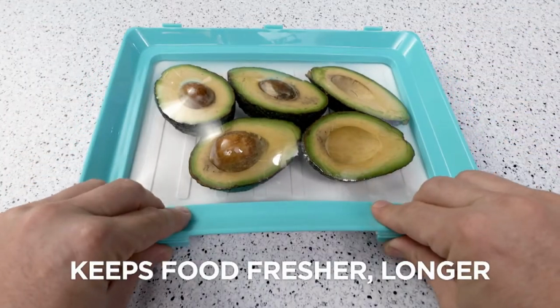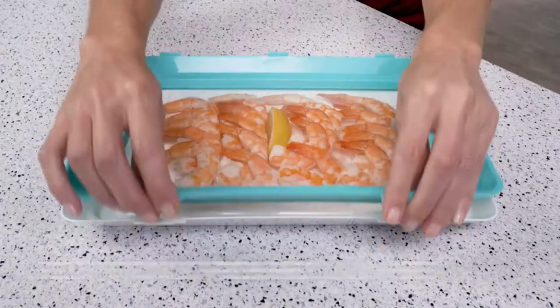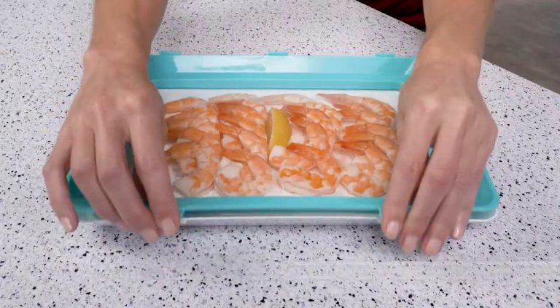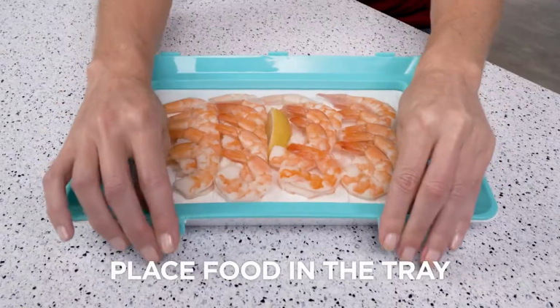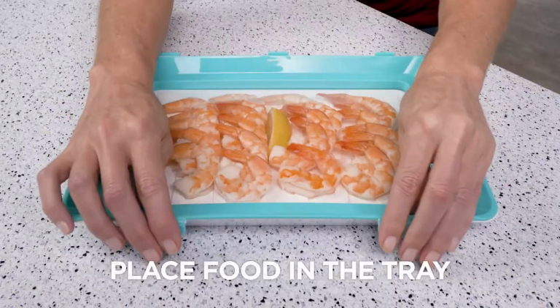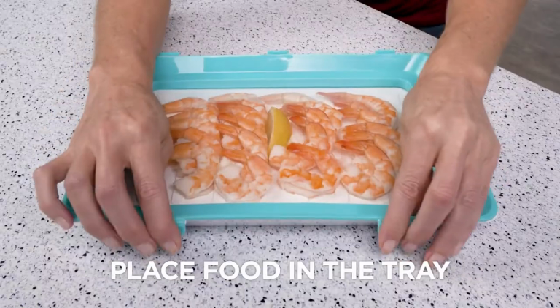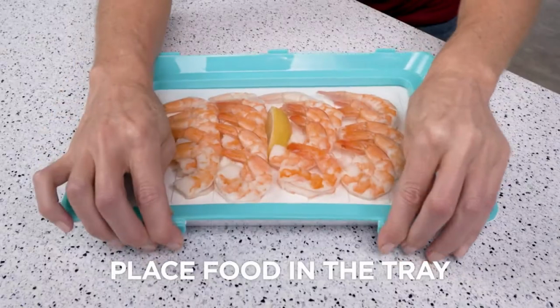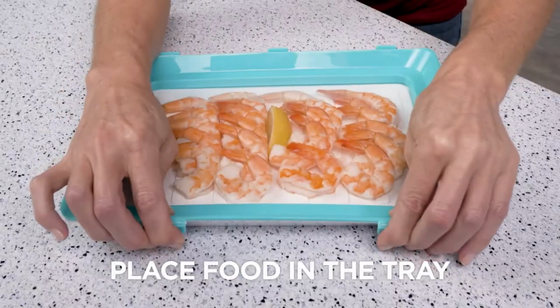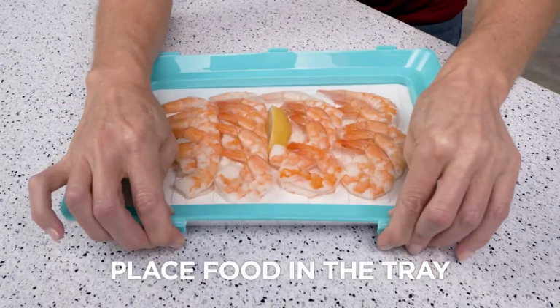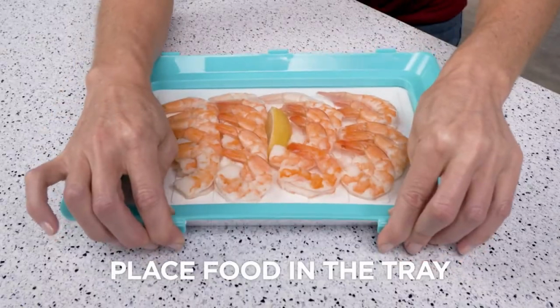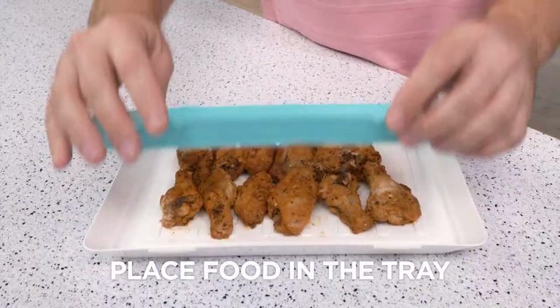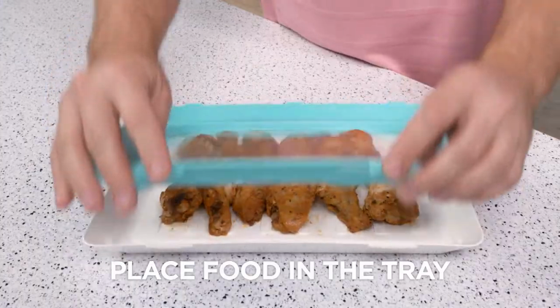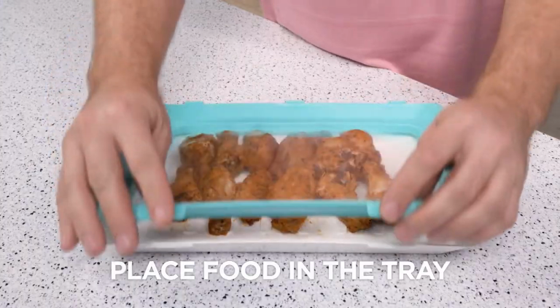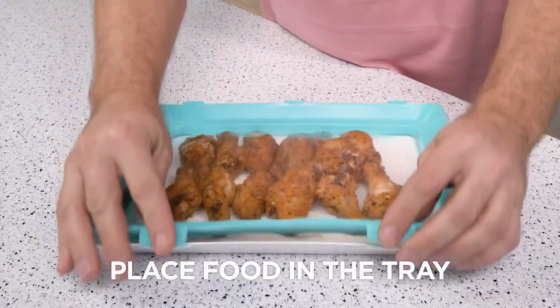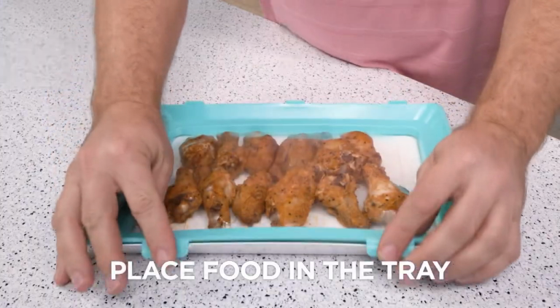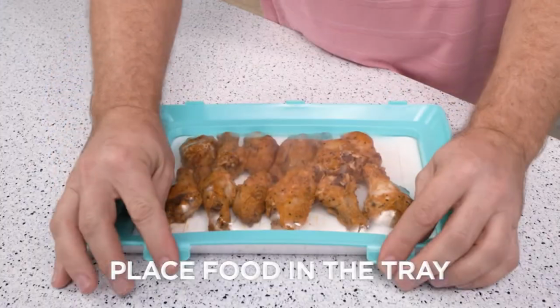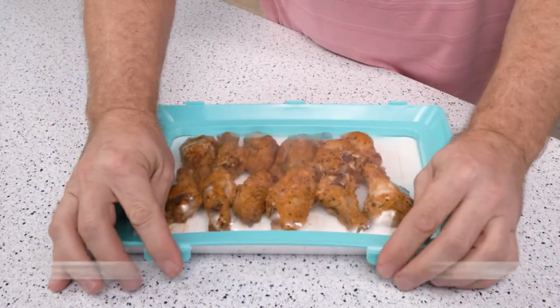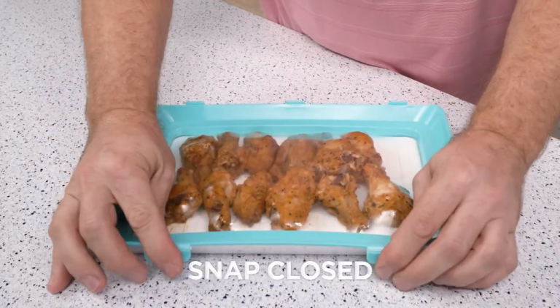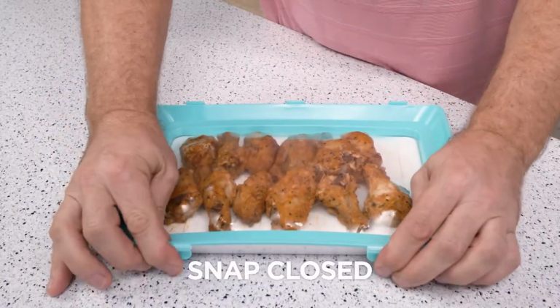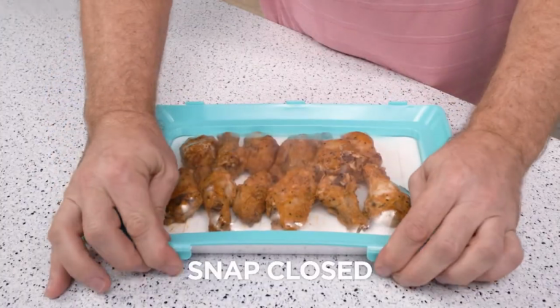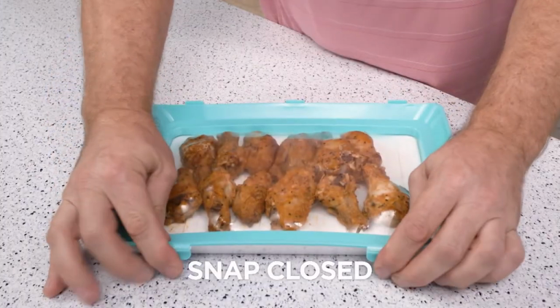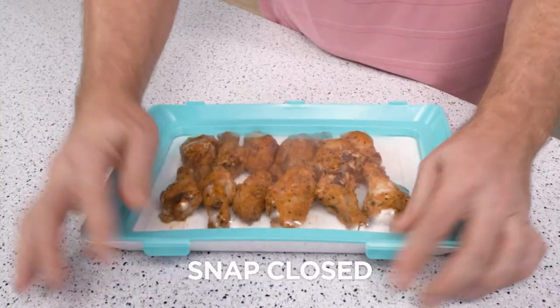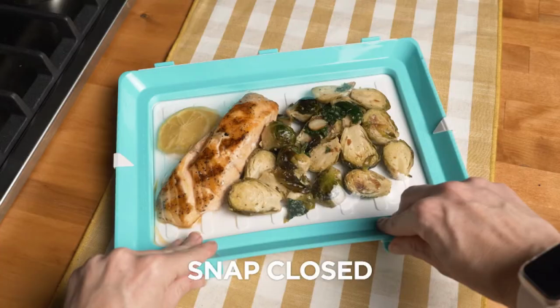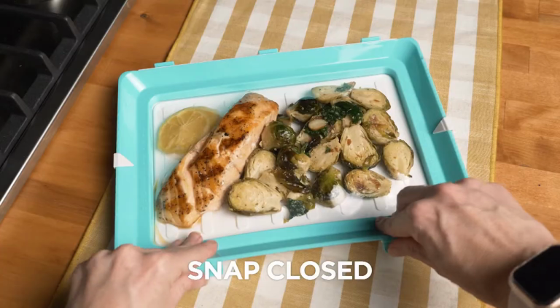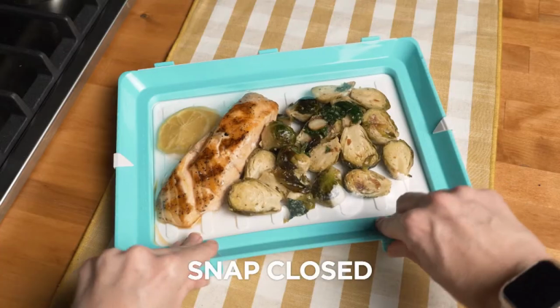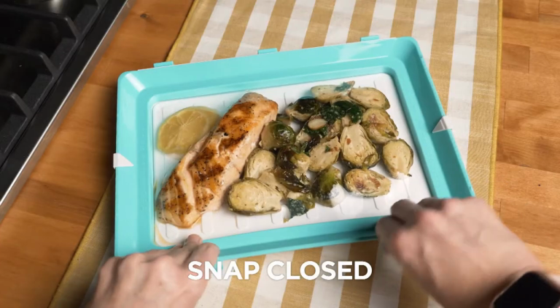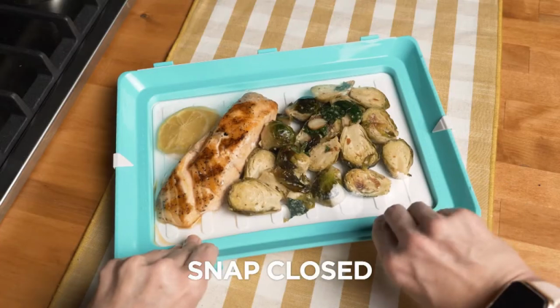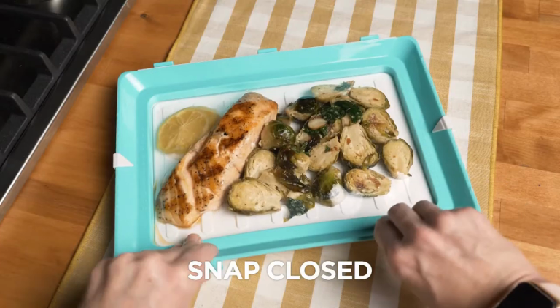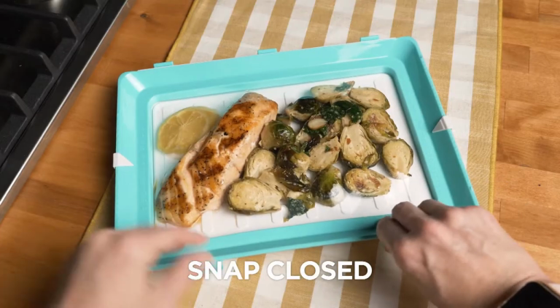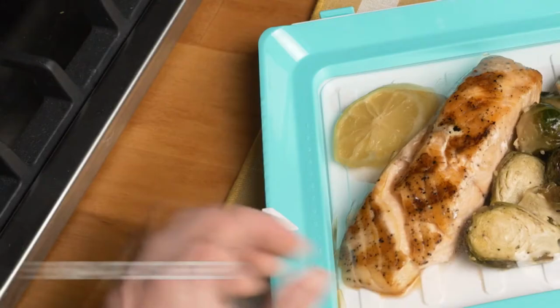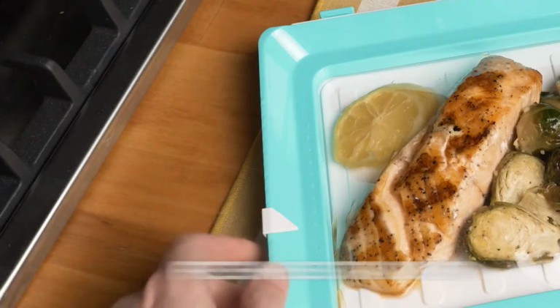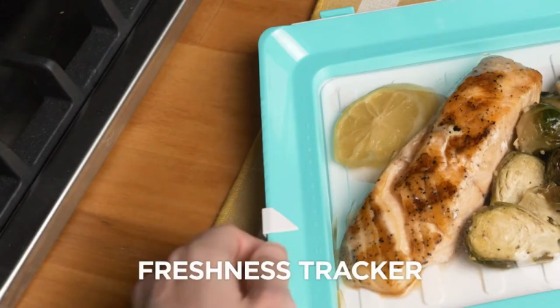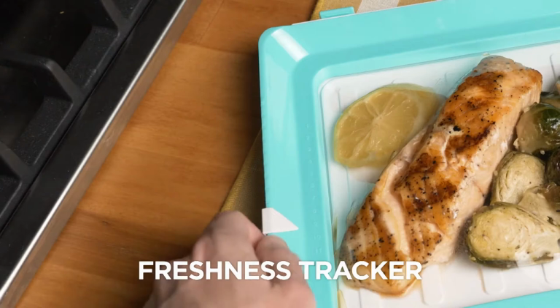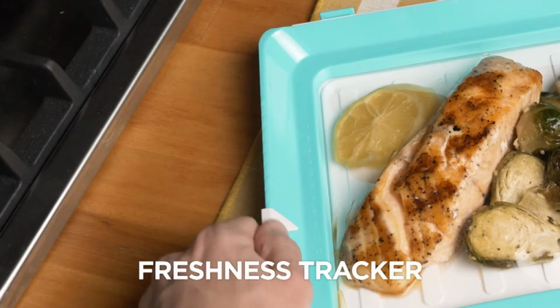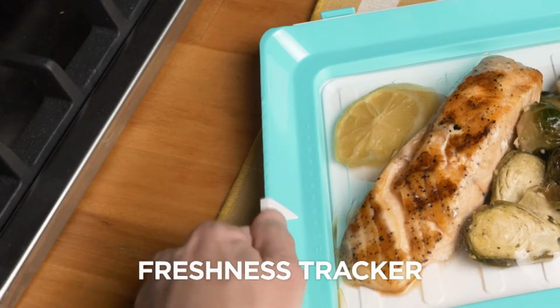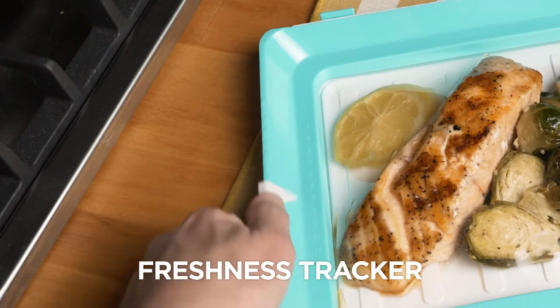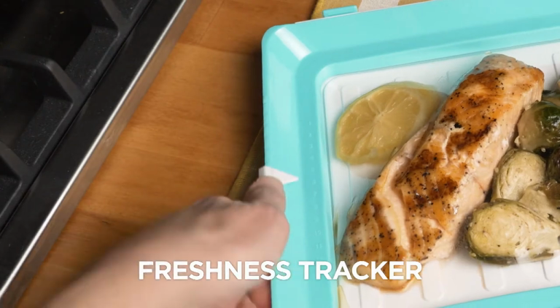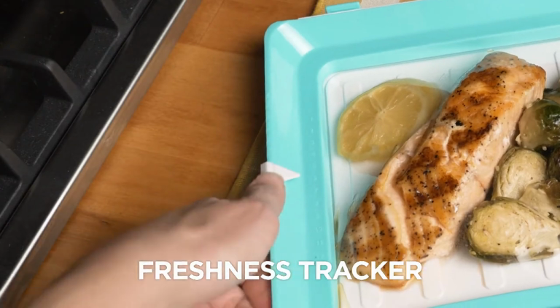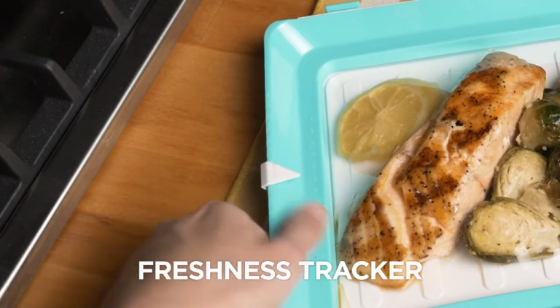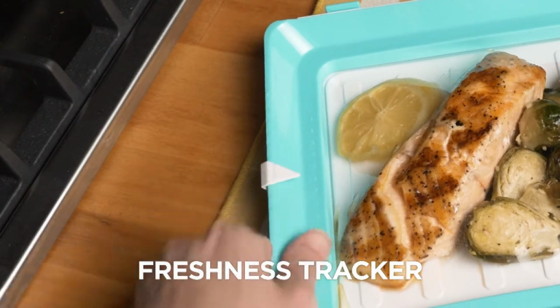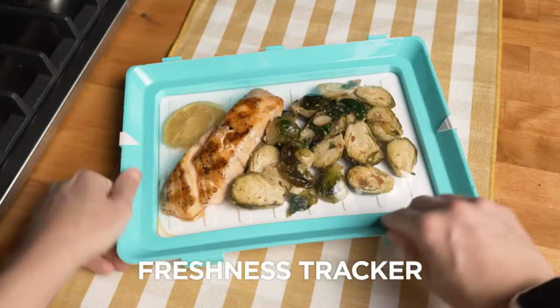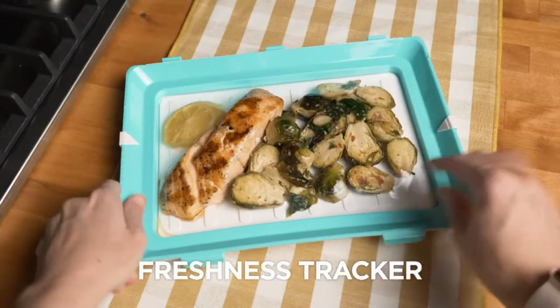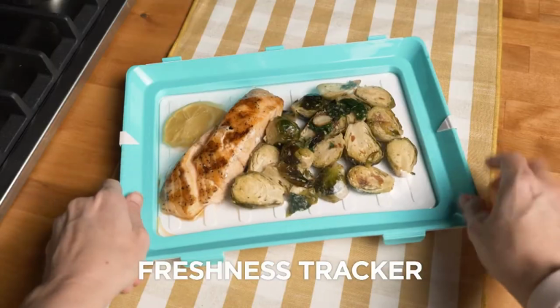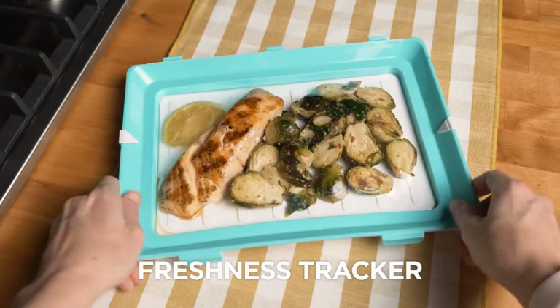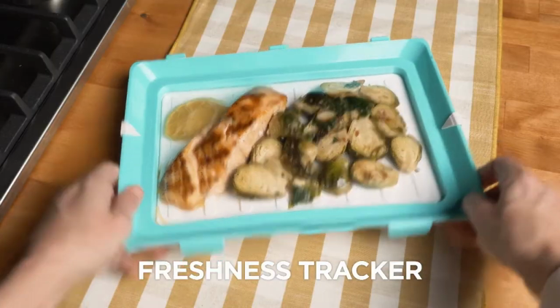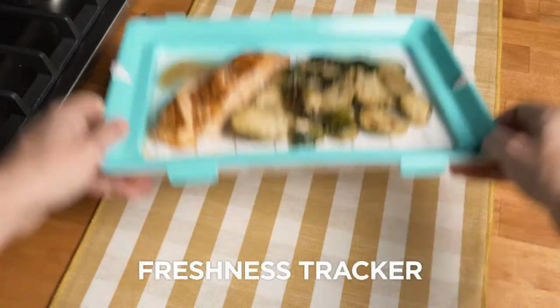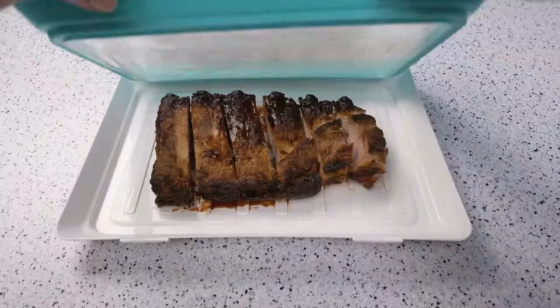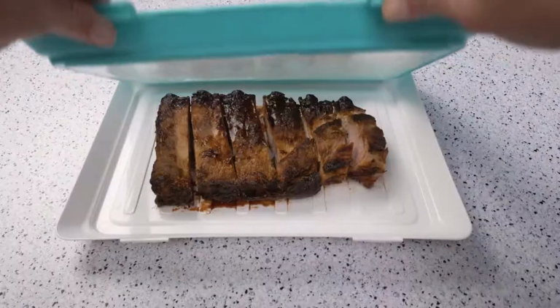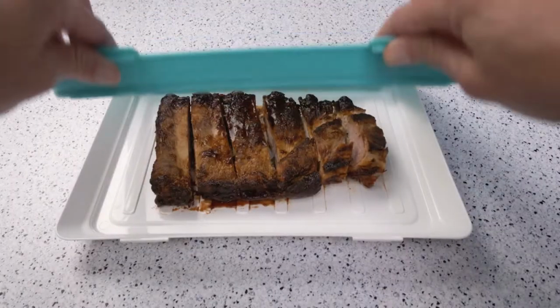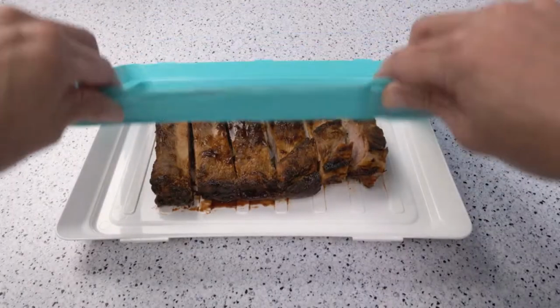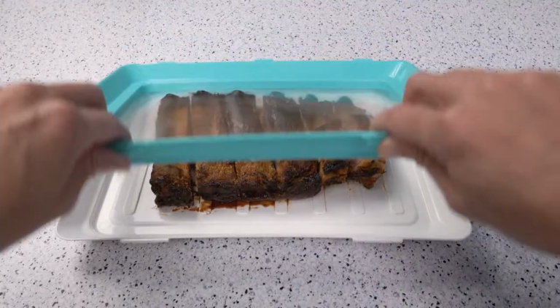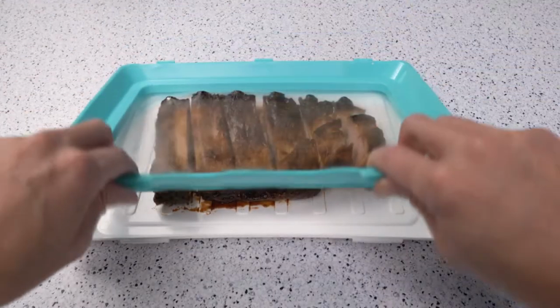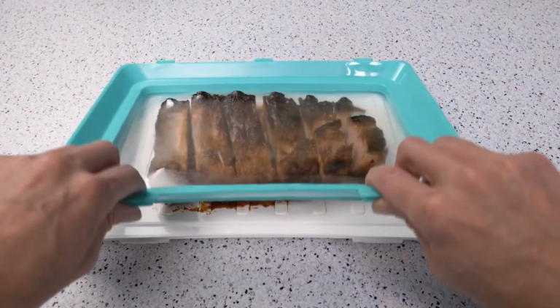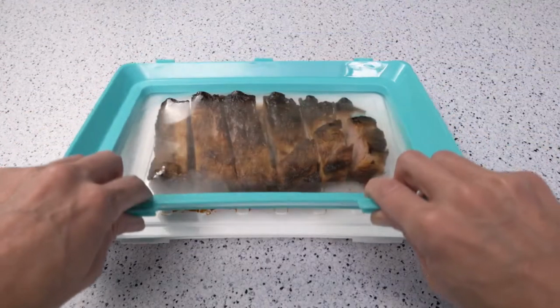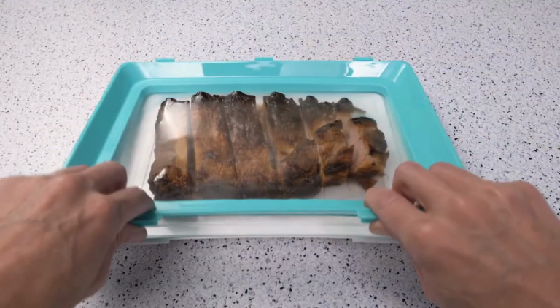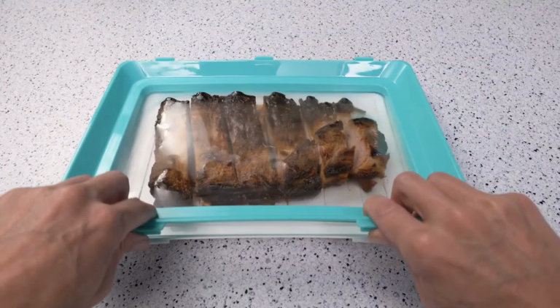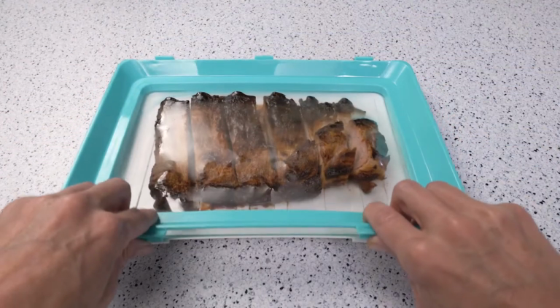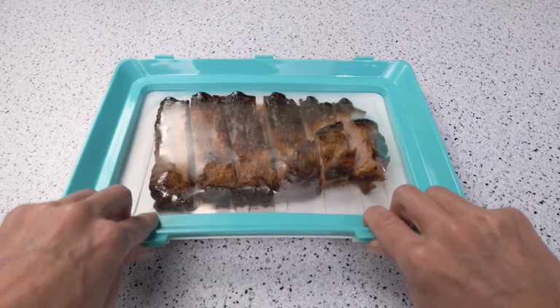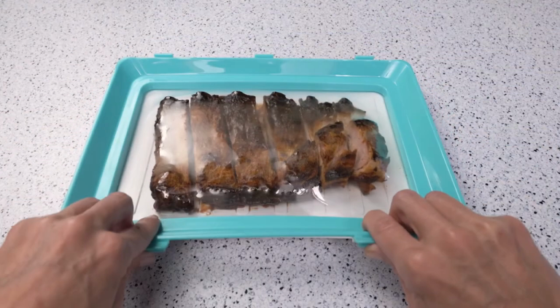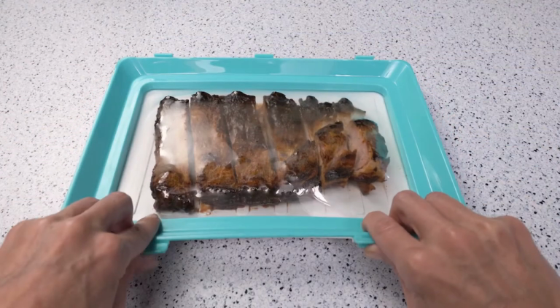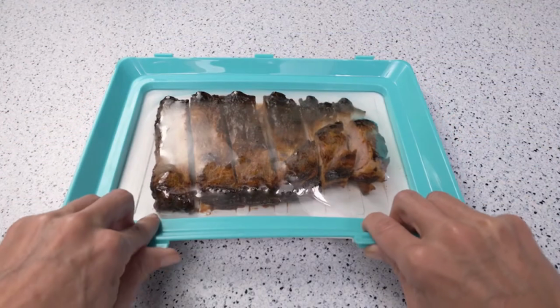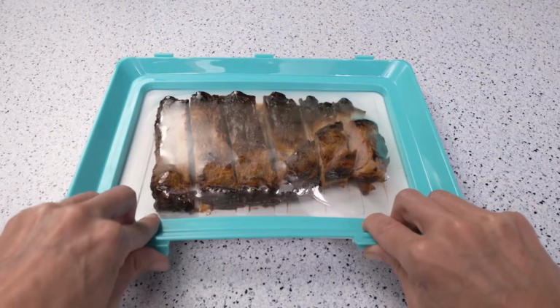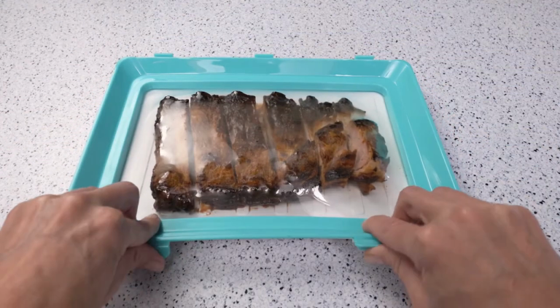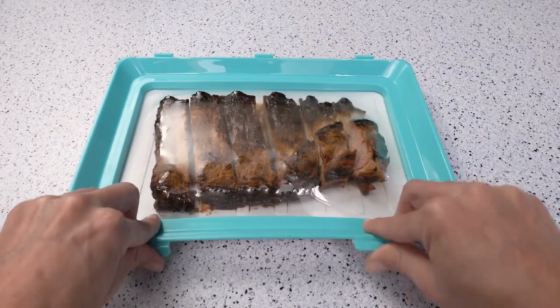You simply put your food in the tray and snap, it's closed. Then set the freshness tracker. Now, stale dried-up food is a thing of the past.